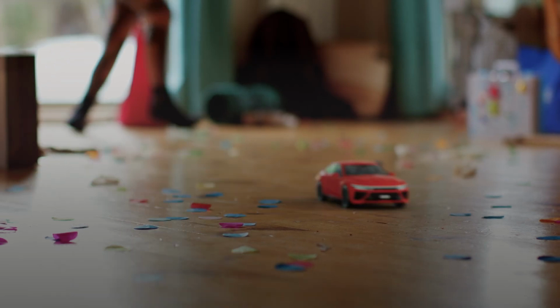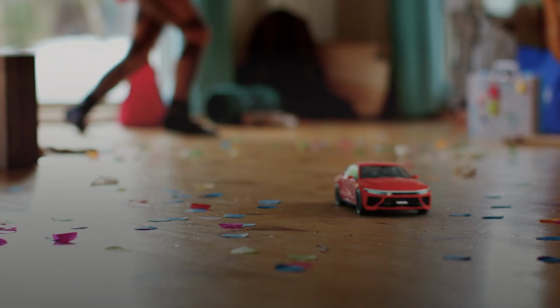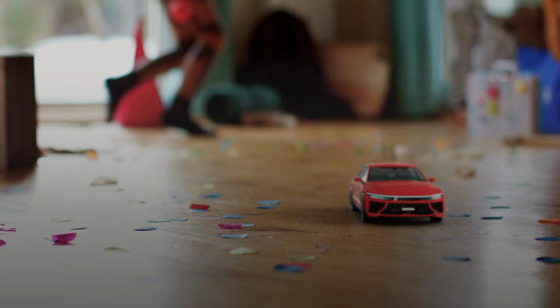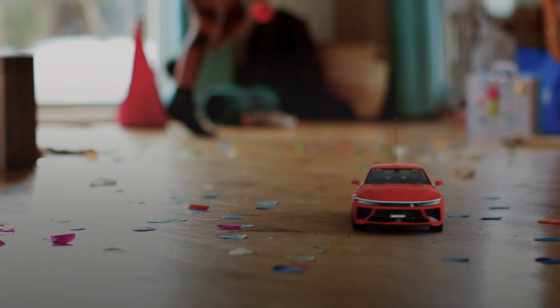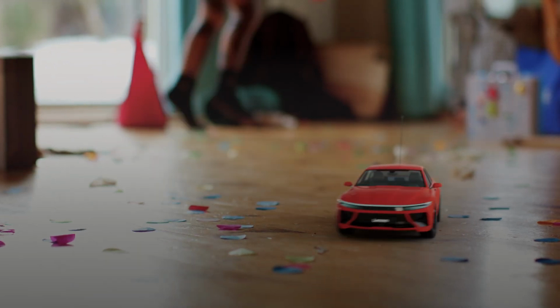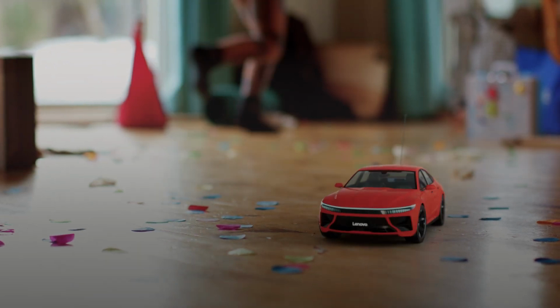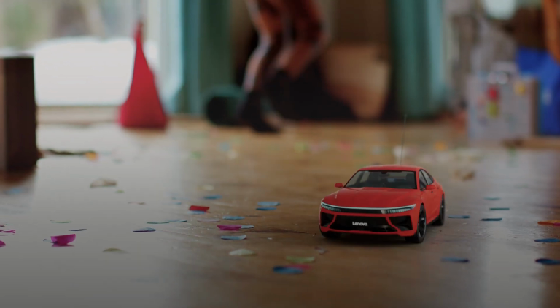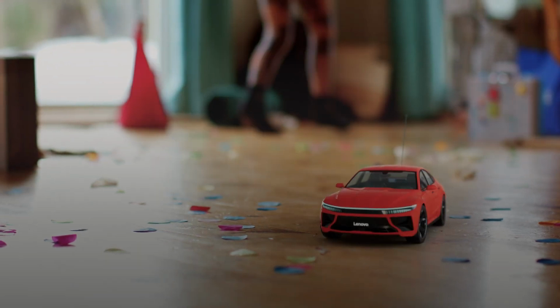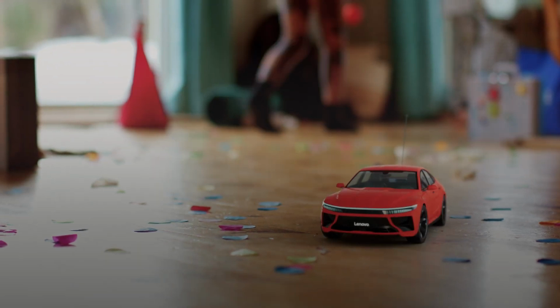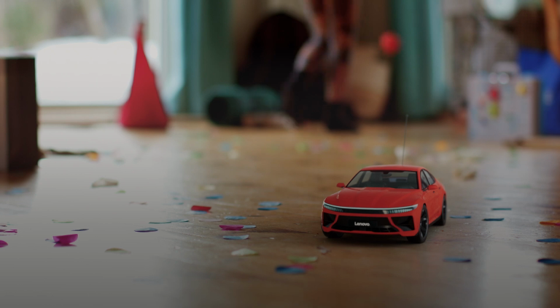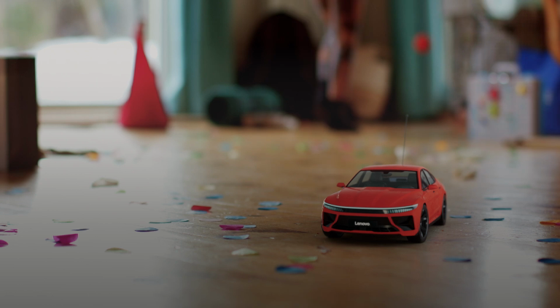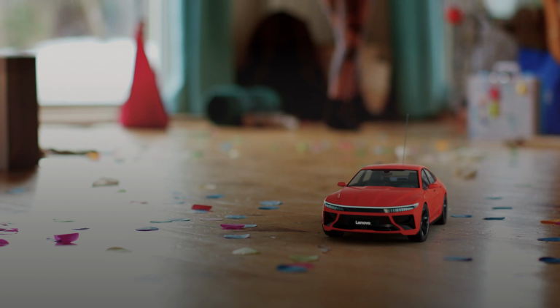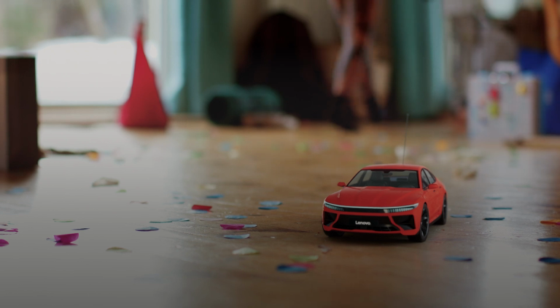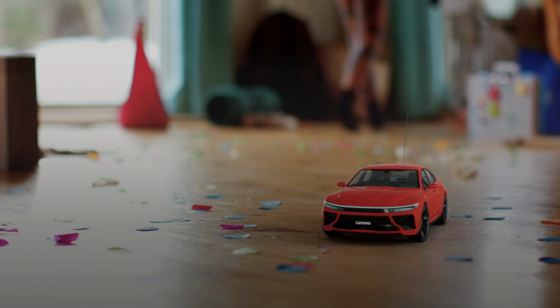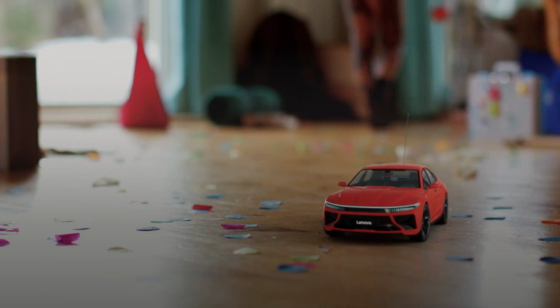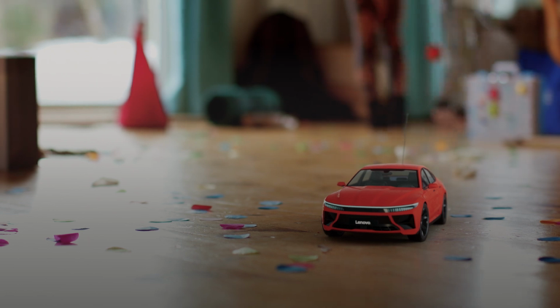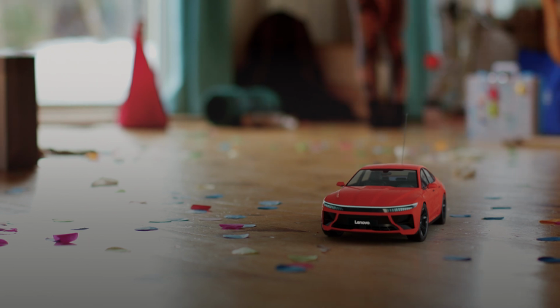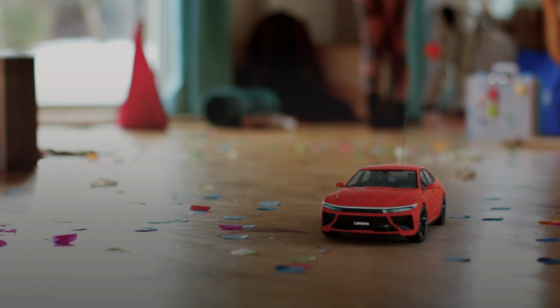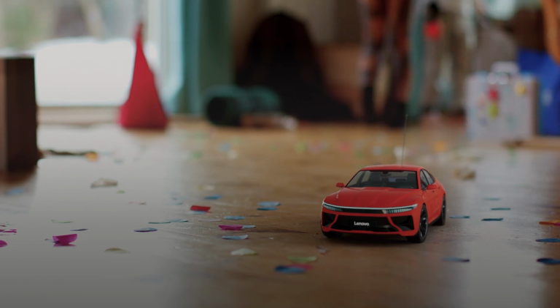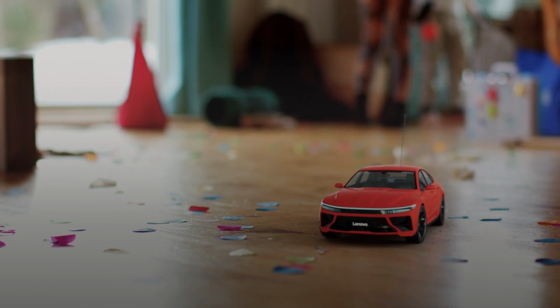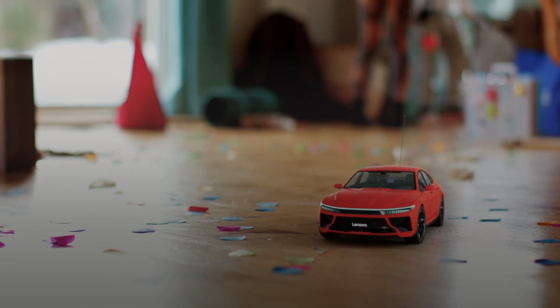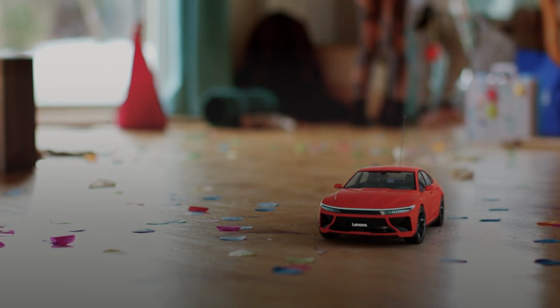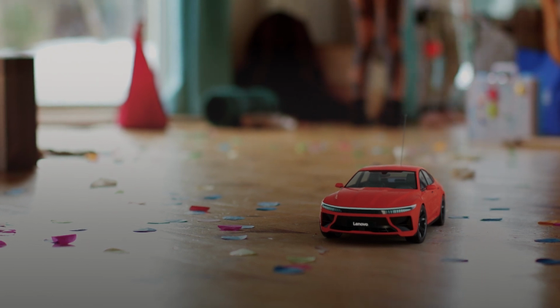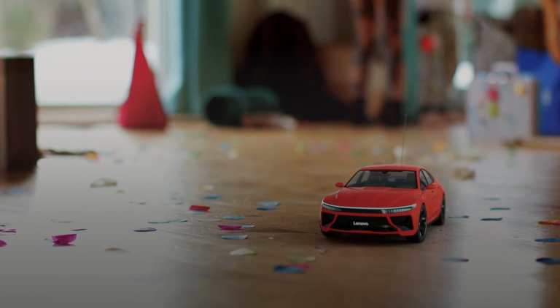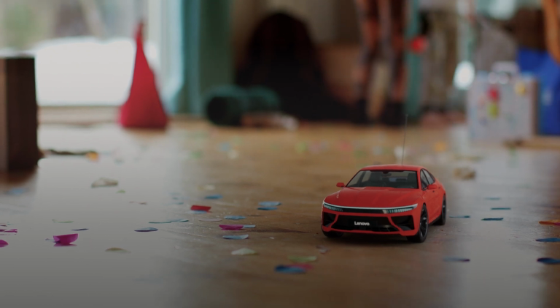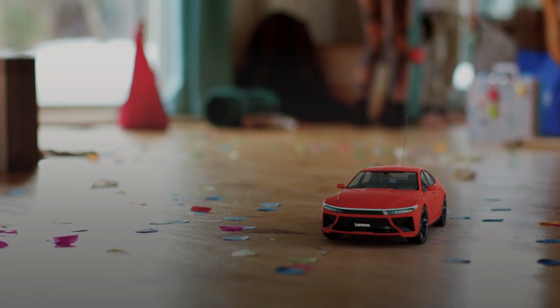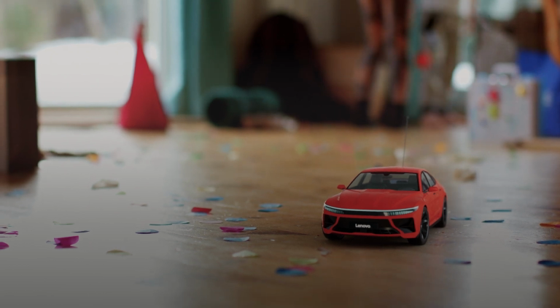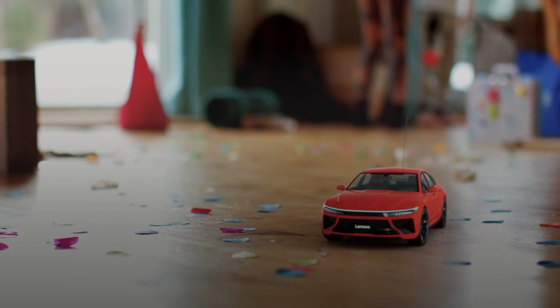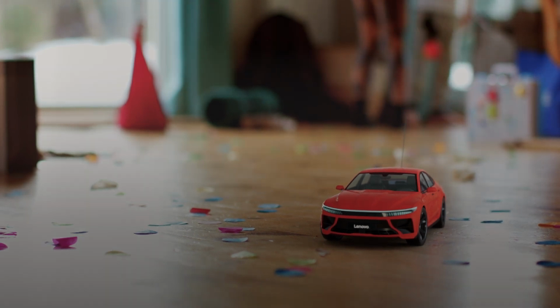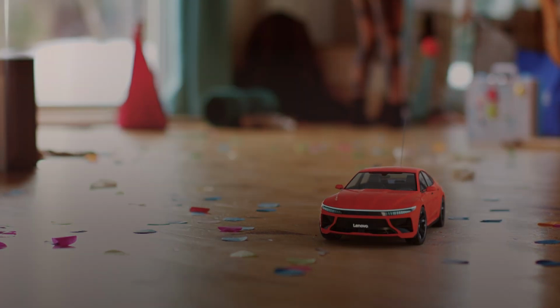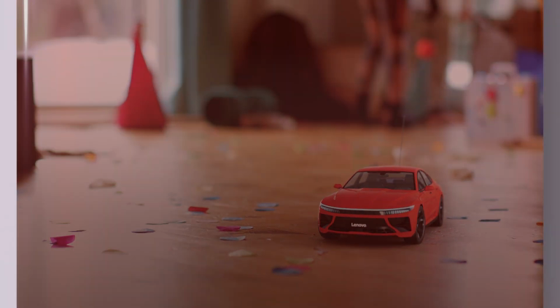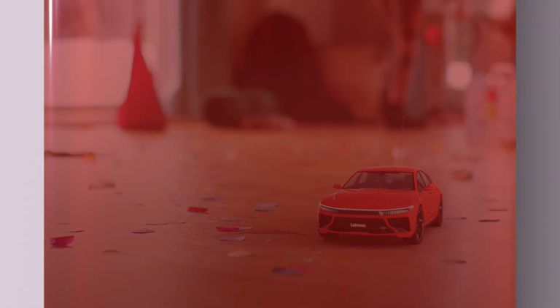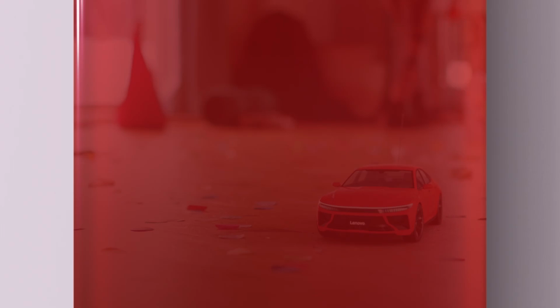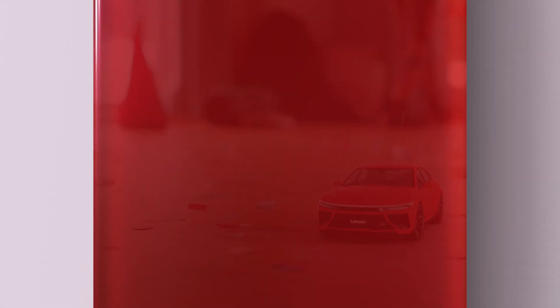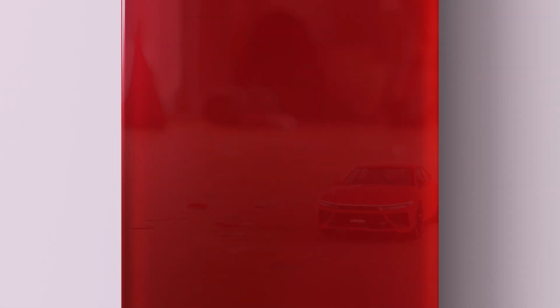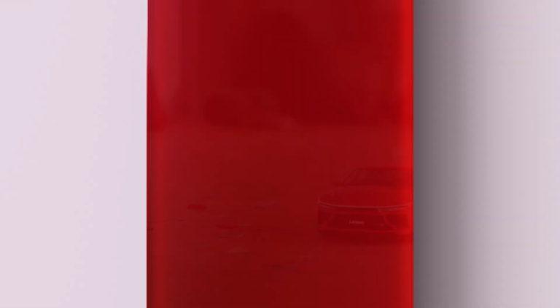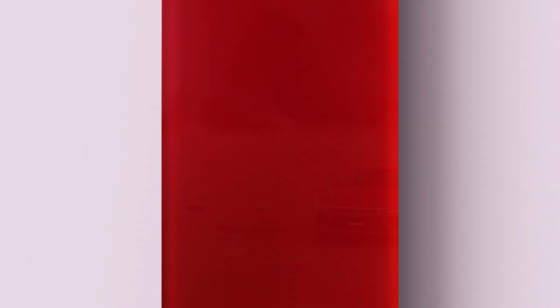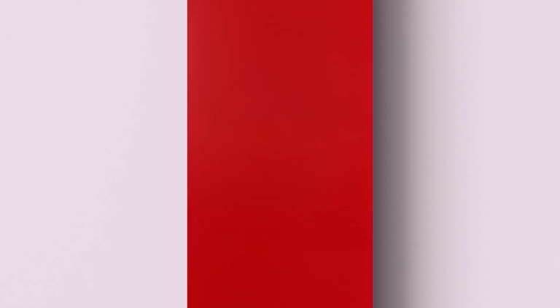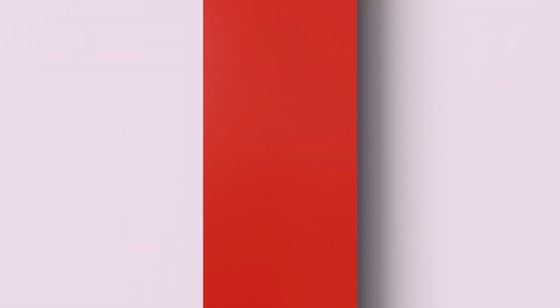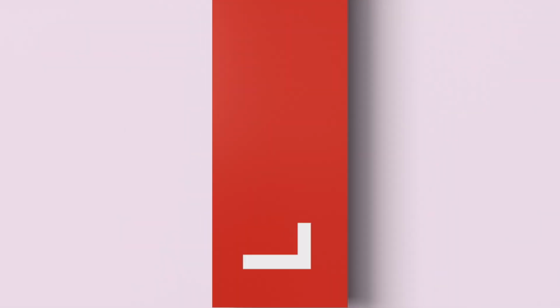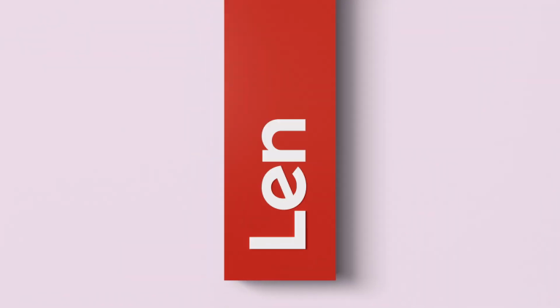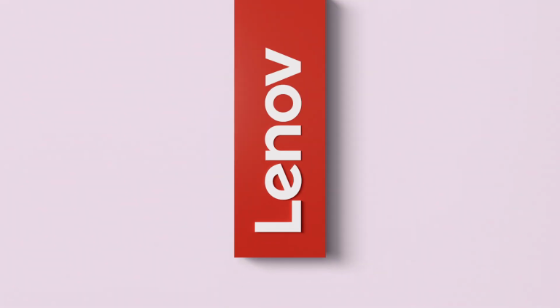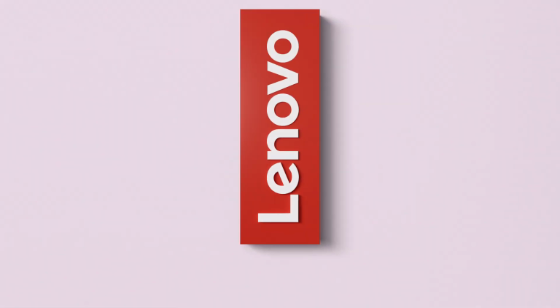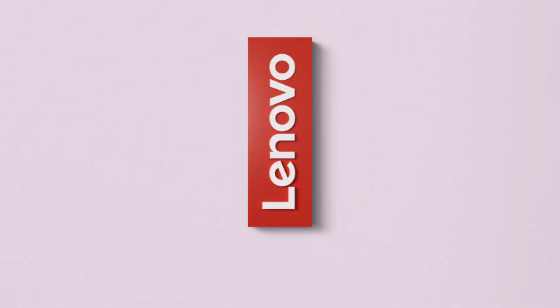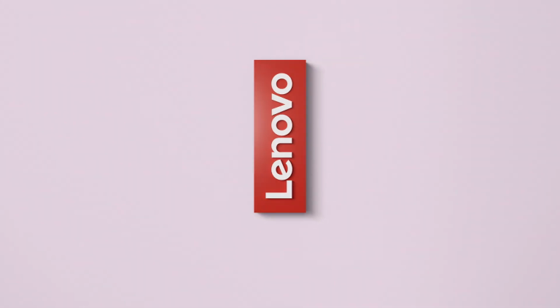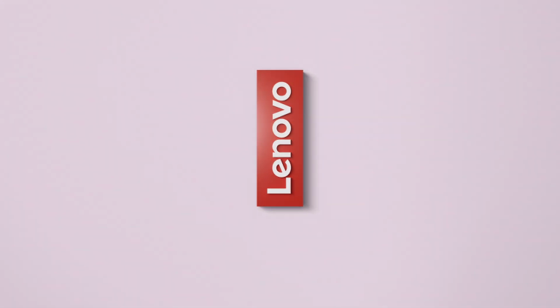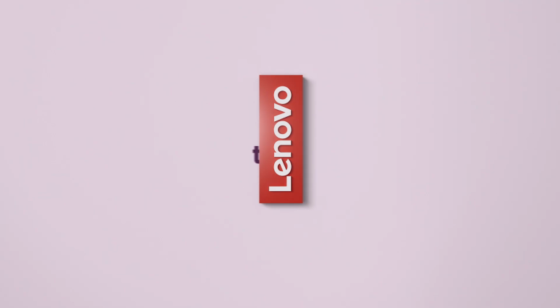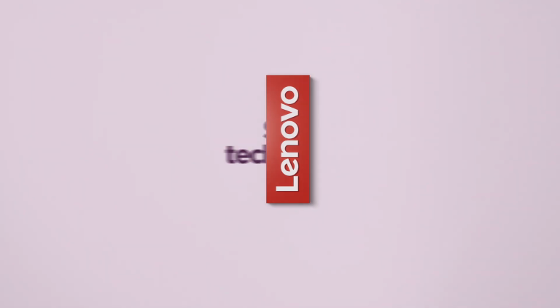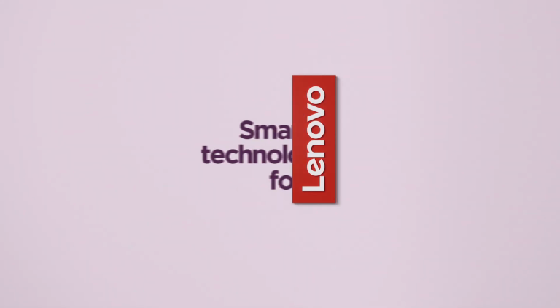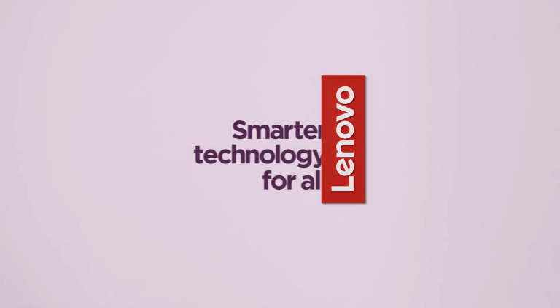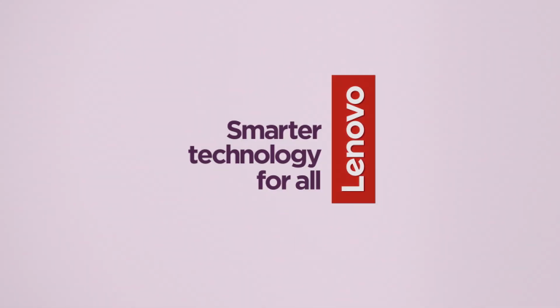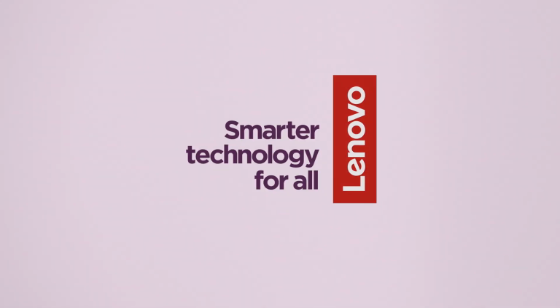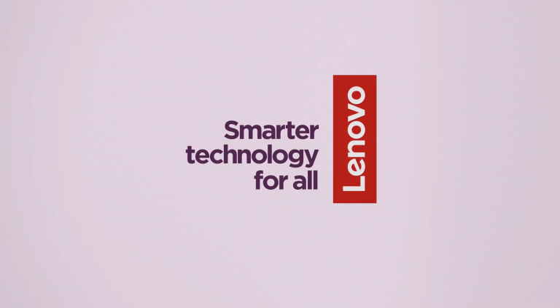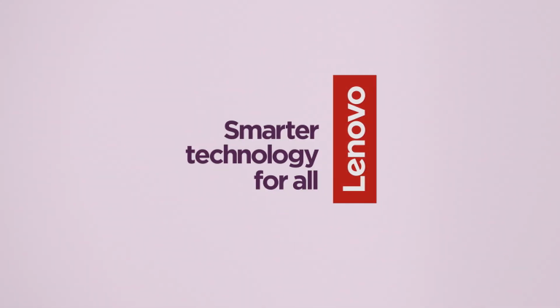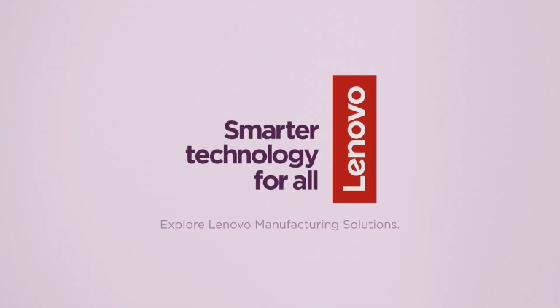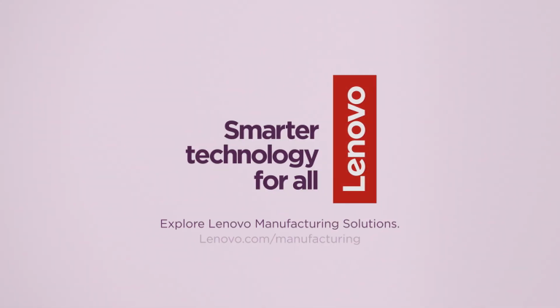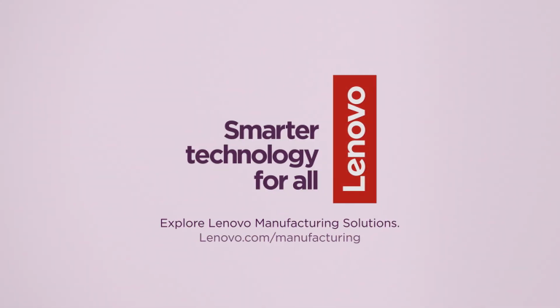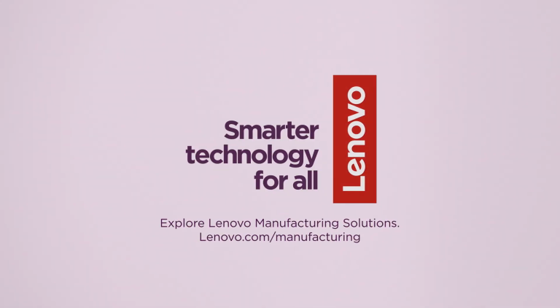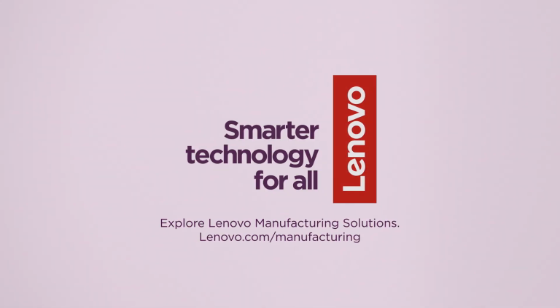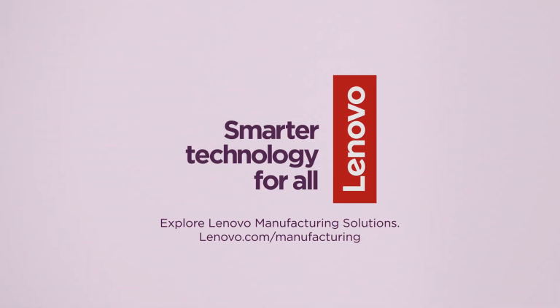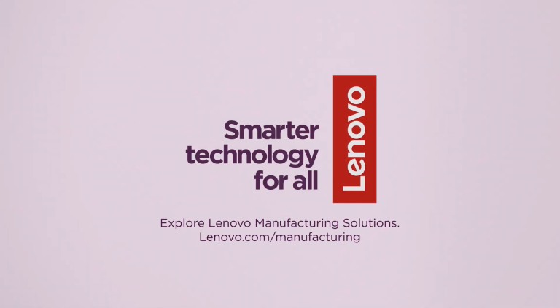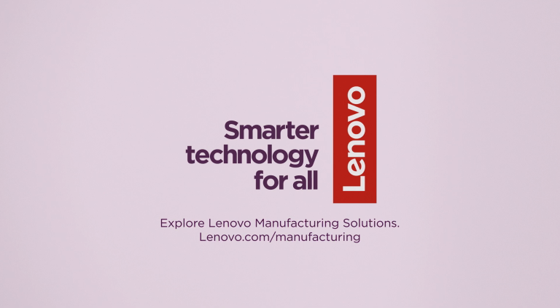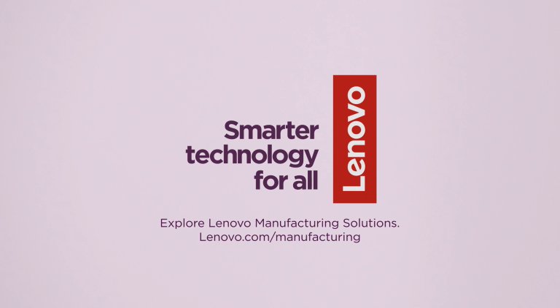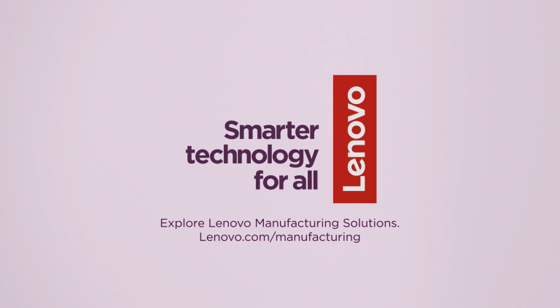Reliable, affordable, and accessible with Lenovo. That's smarter AI for all.